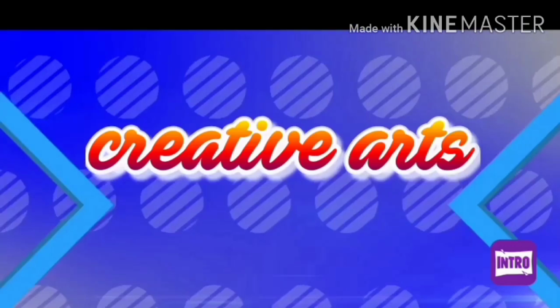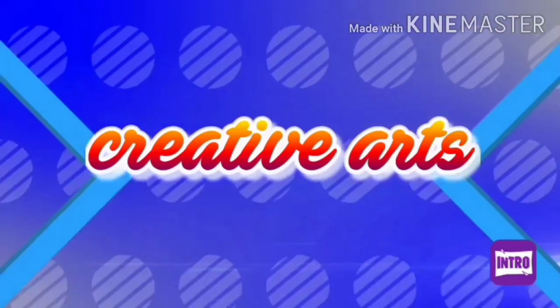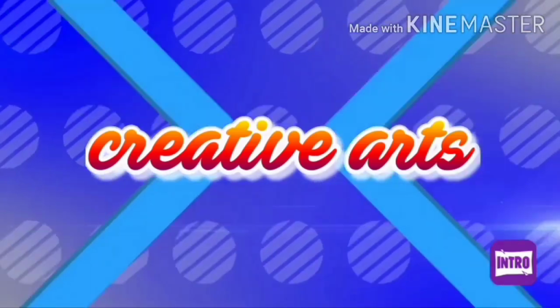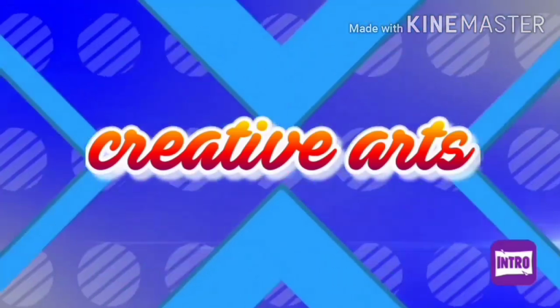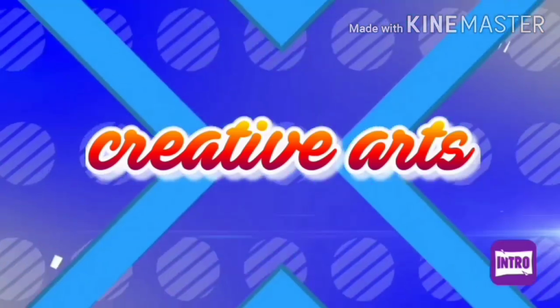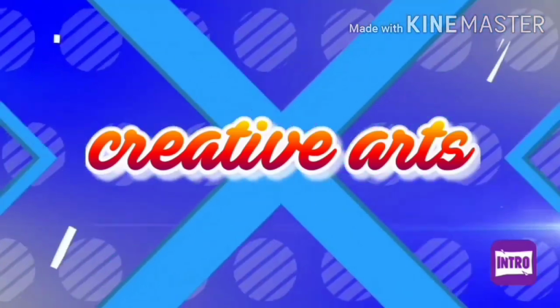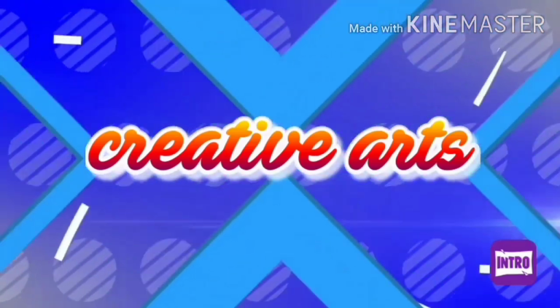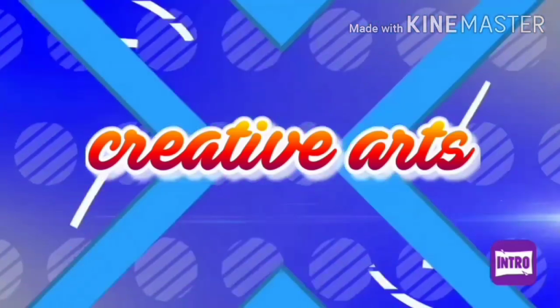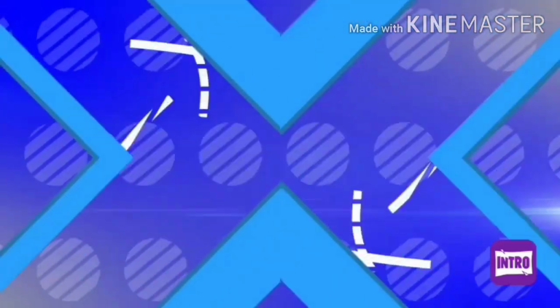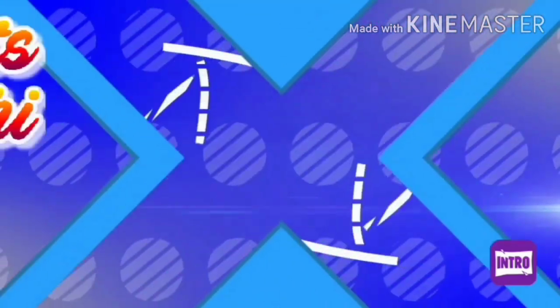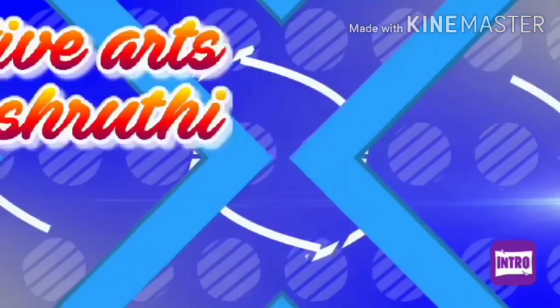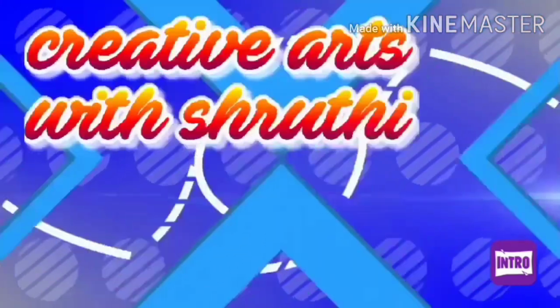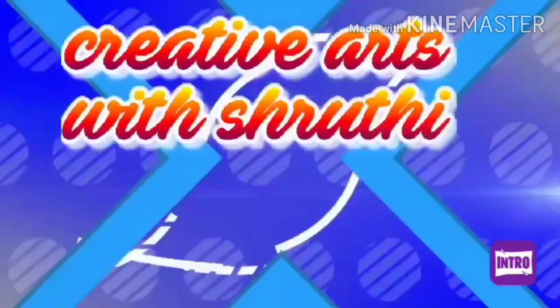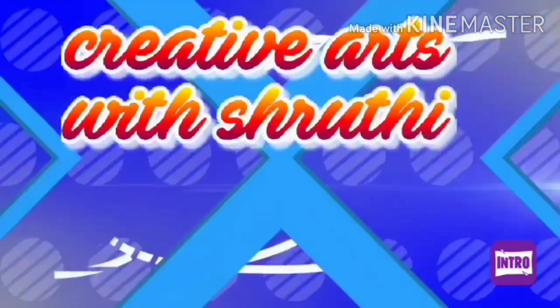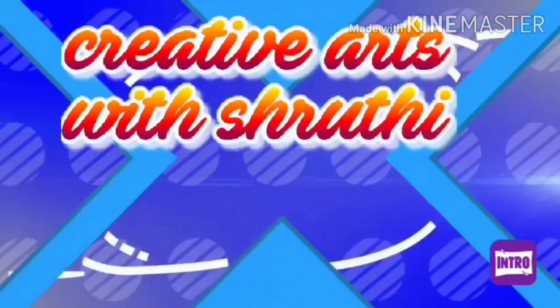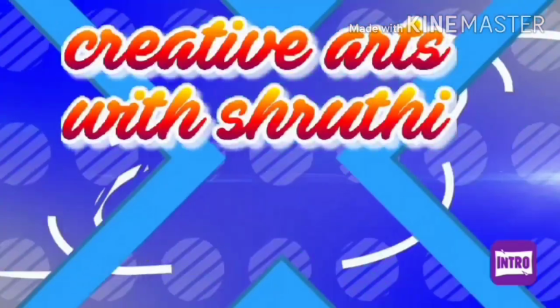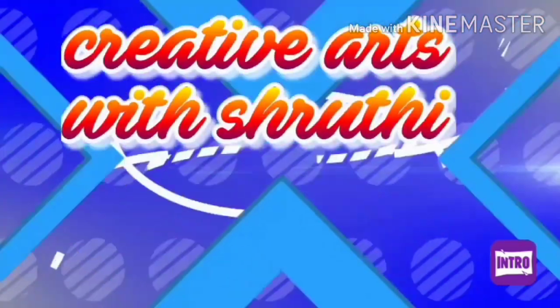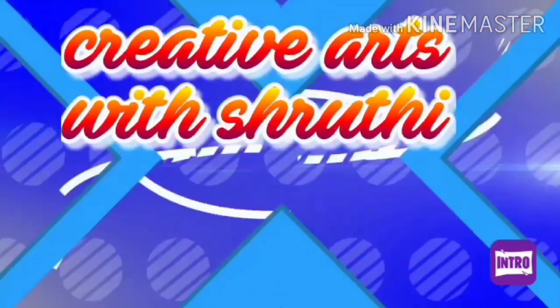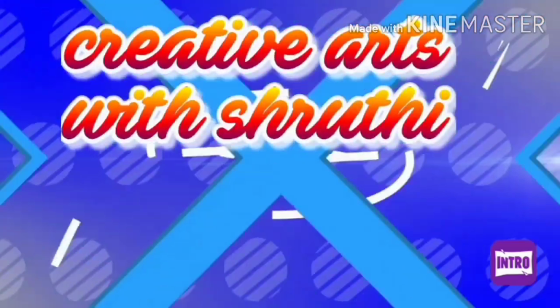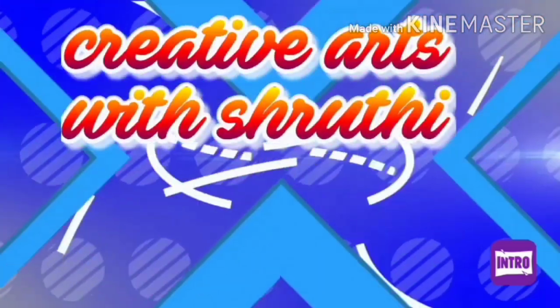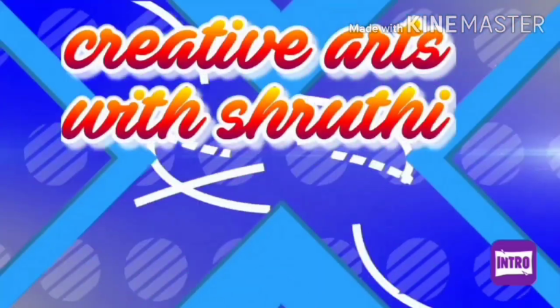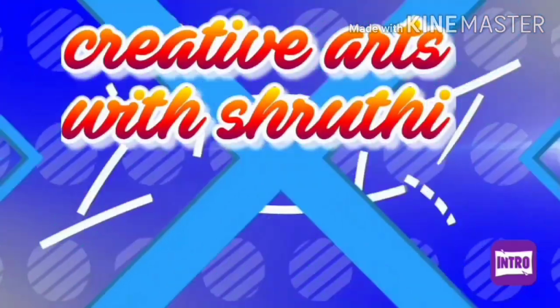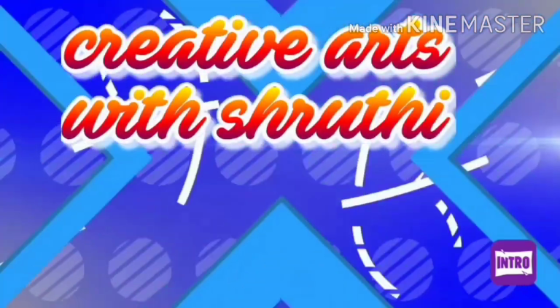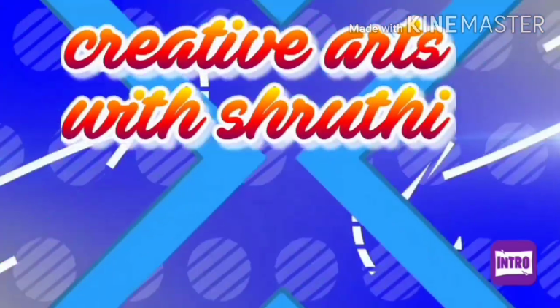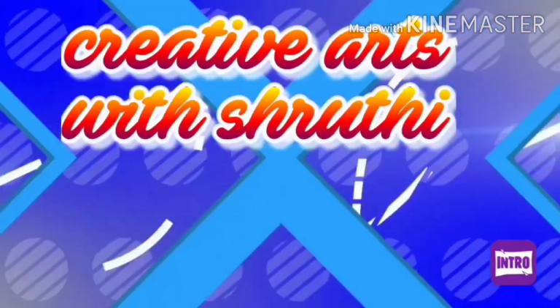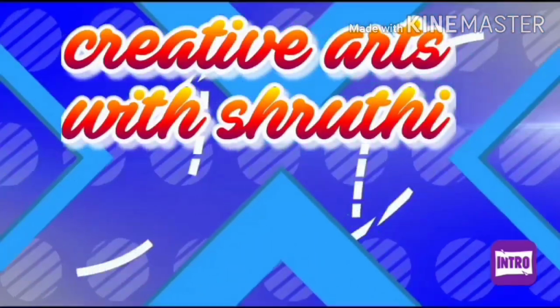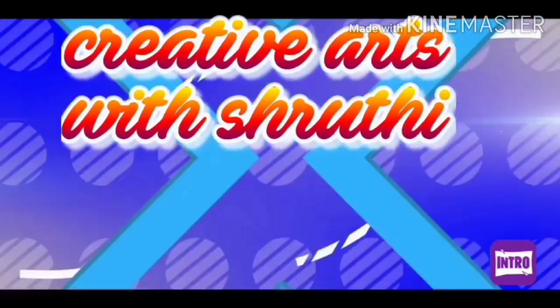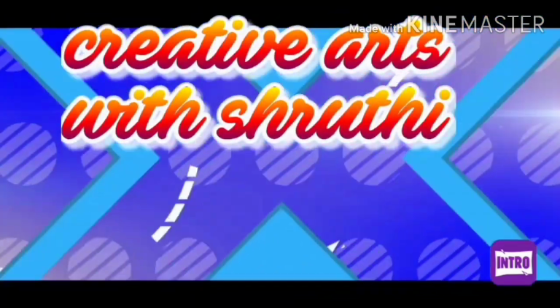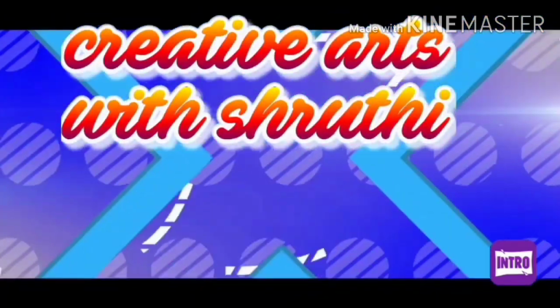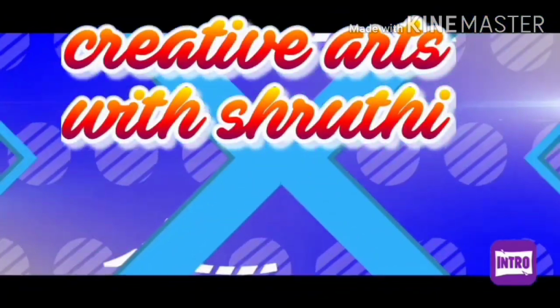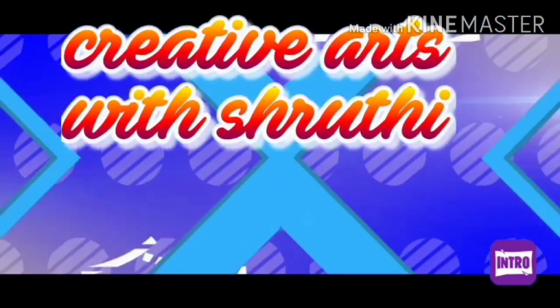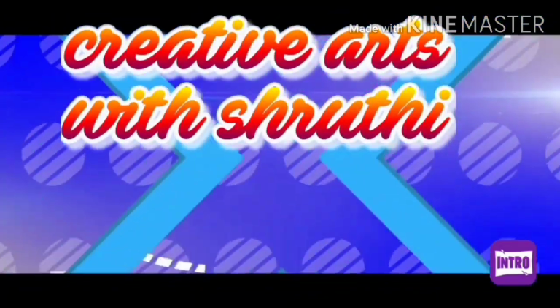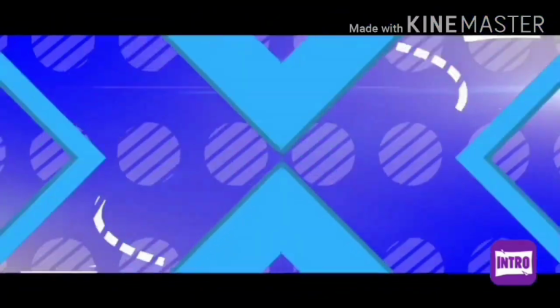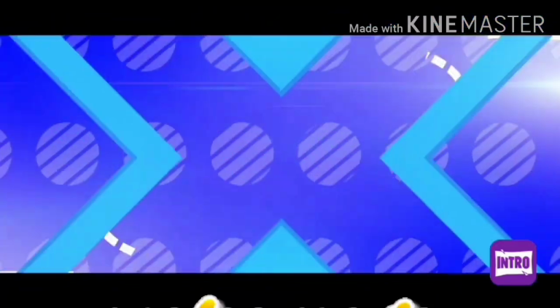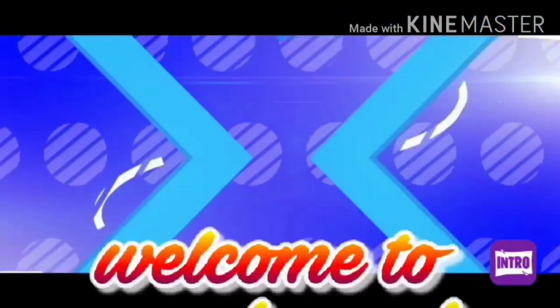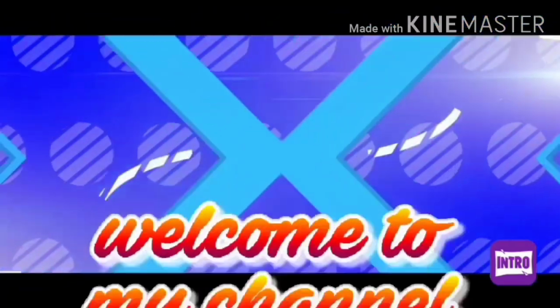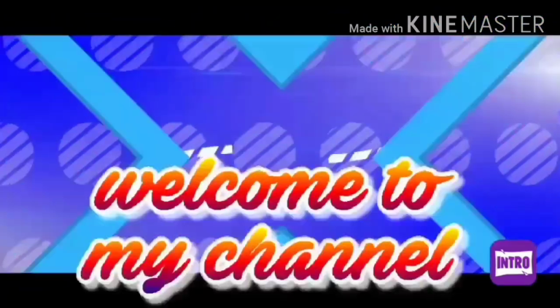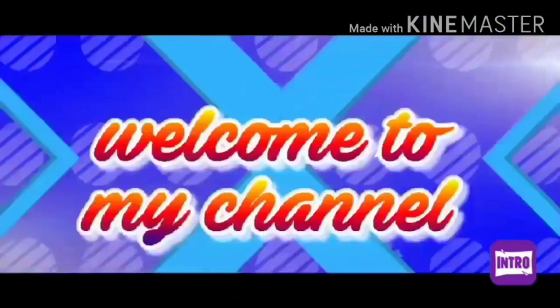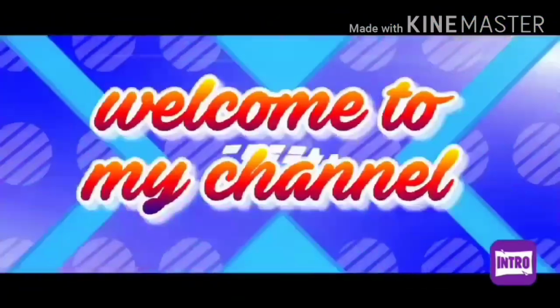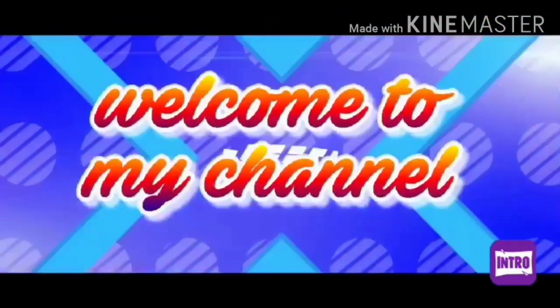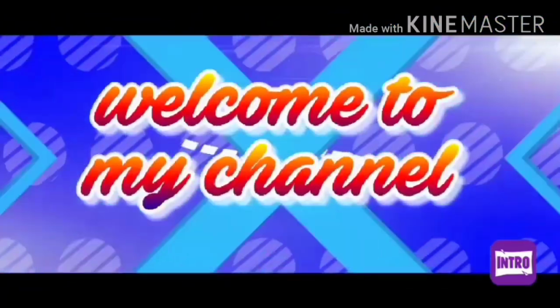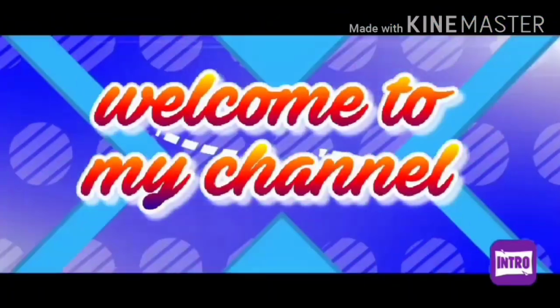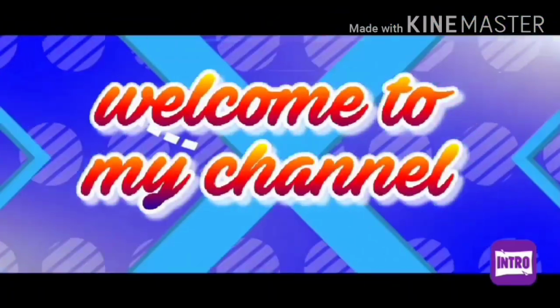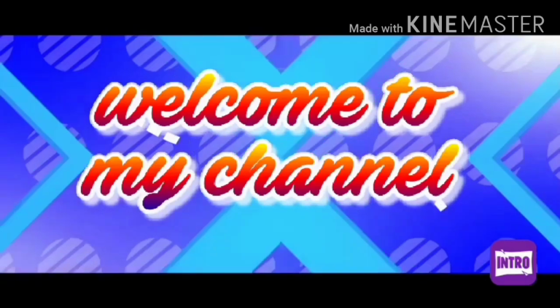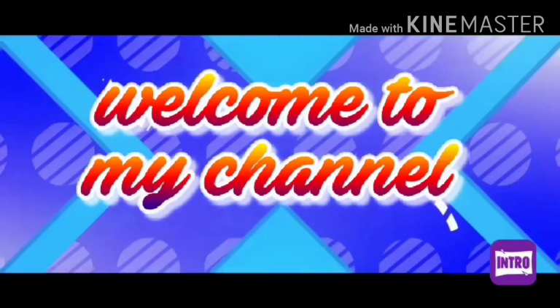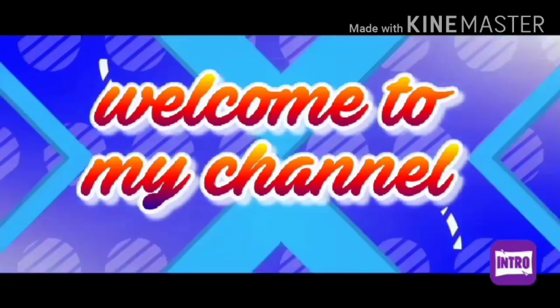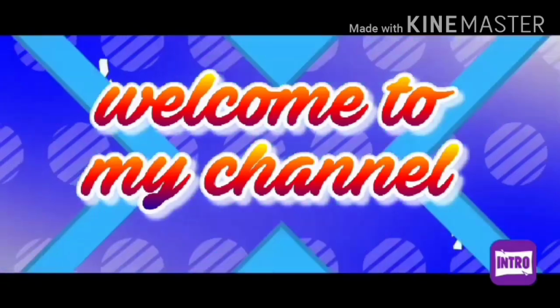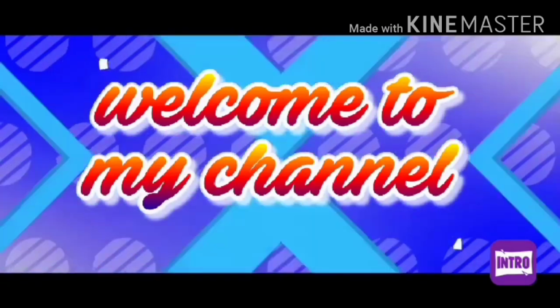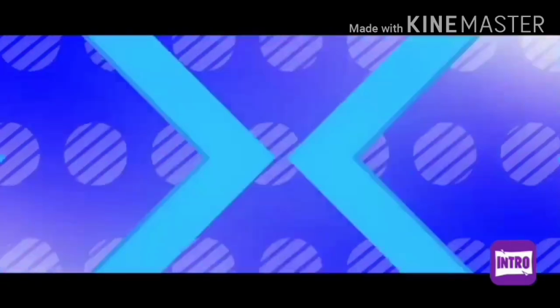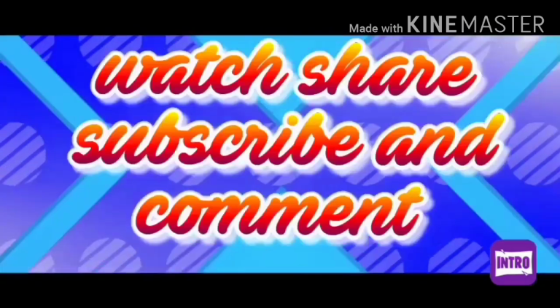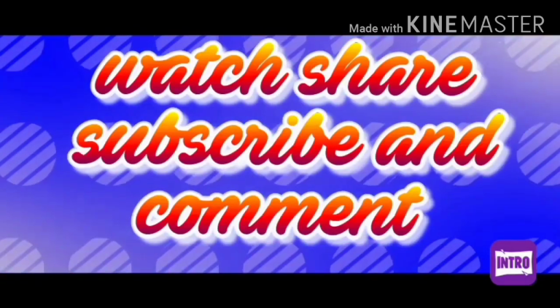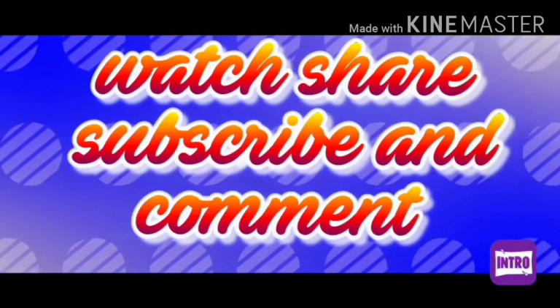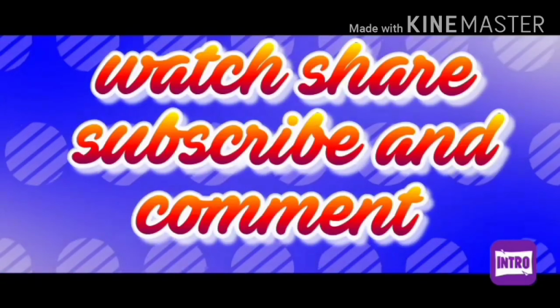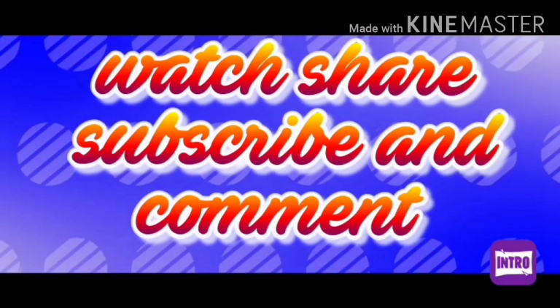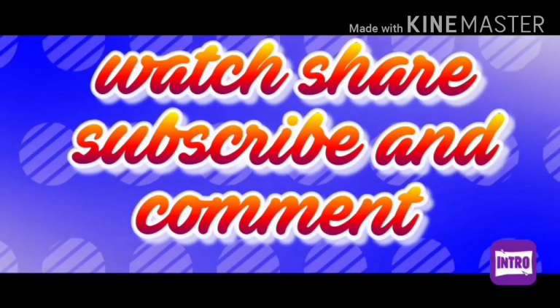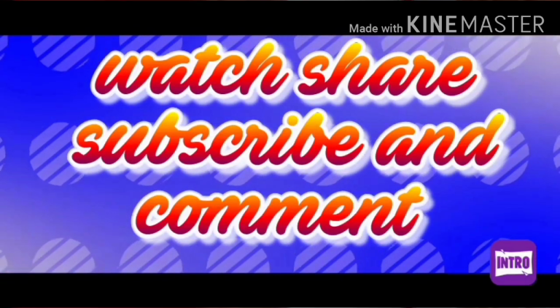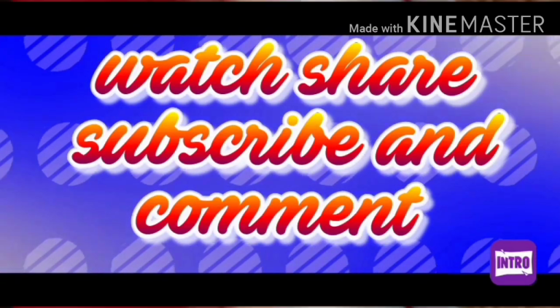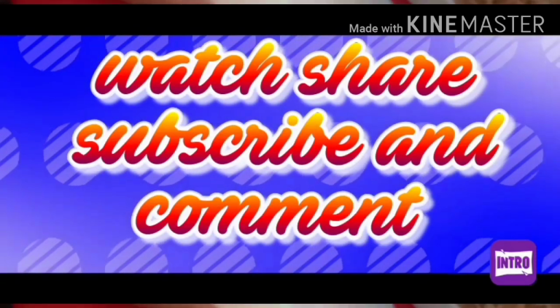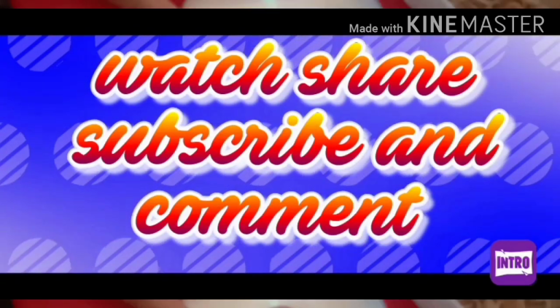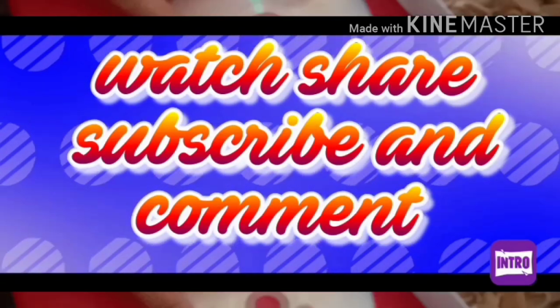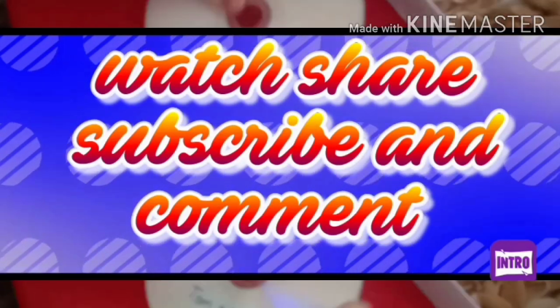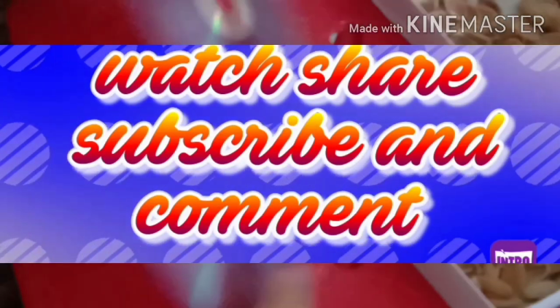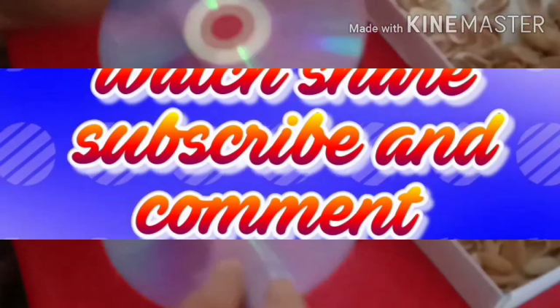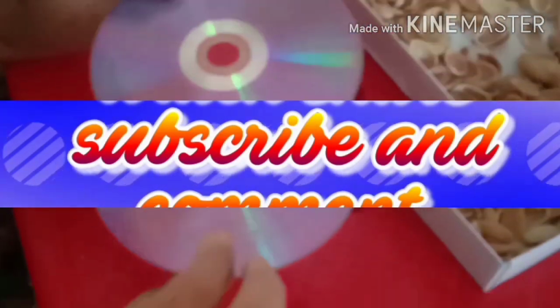Hi, hello and welcome to my channel, The Creatives with Sruti.